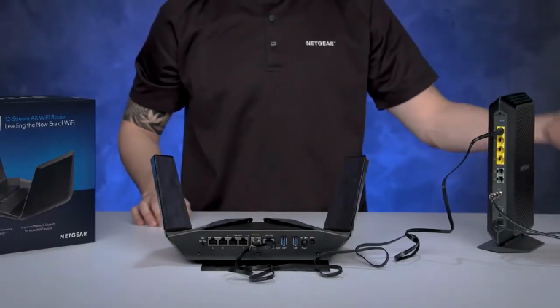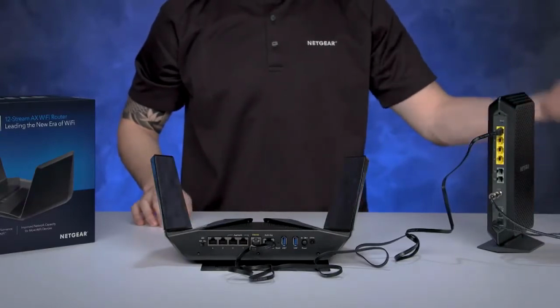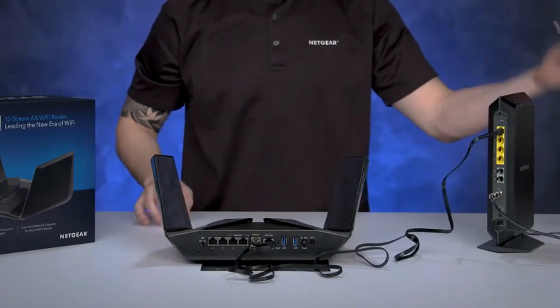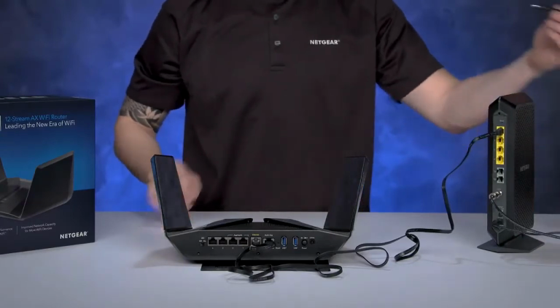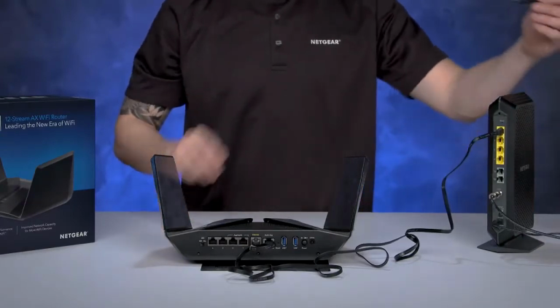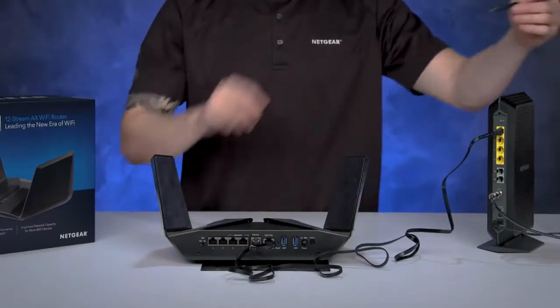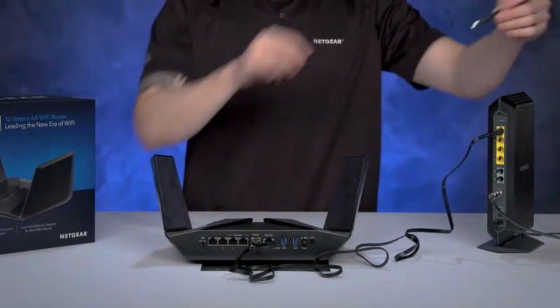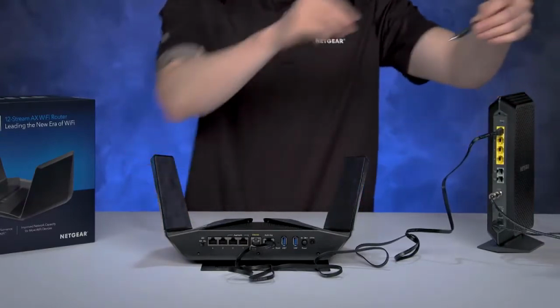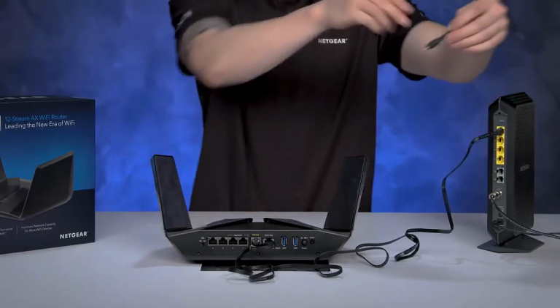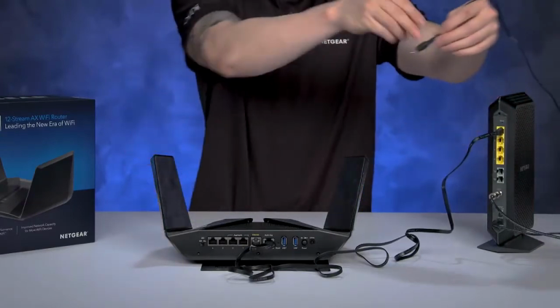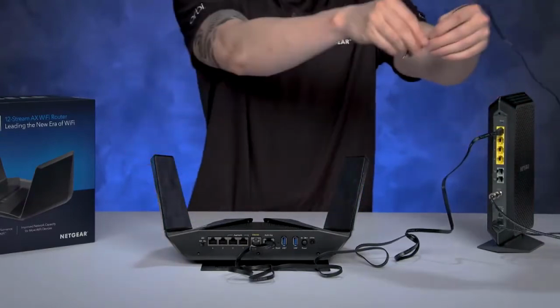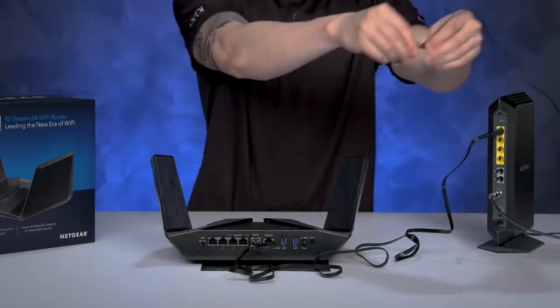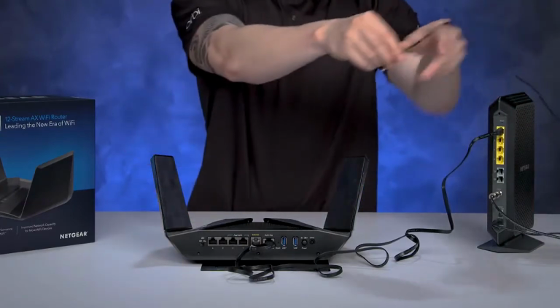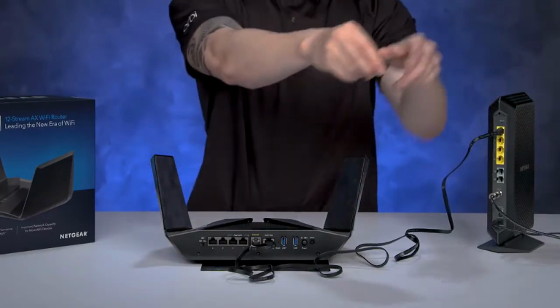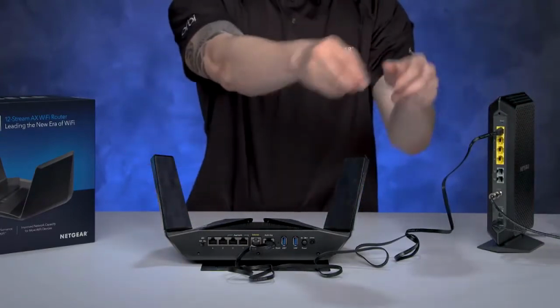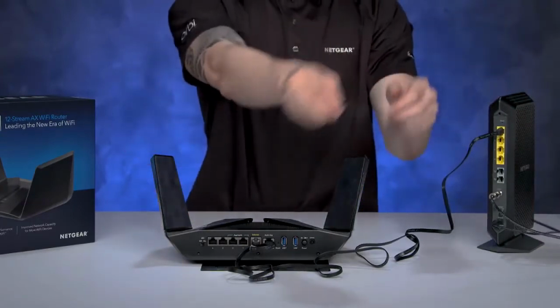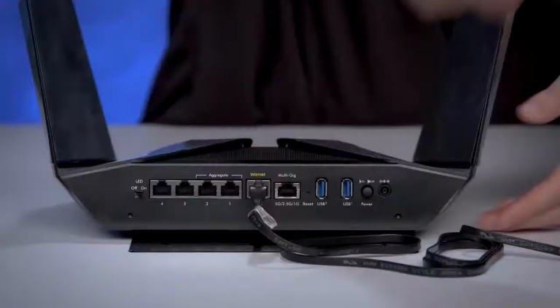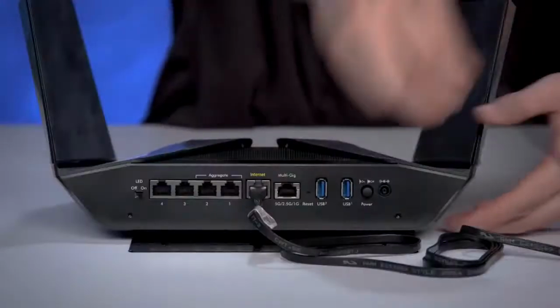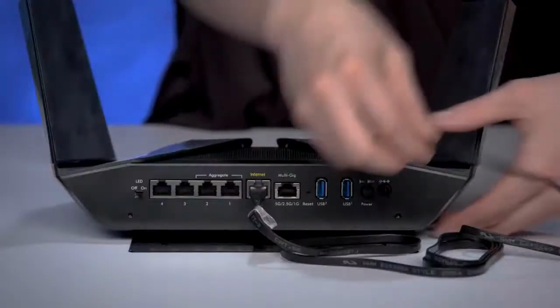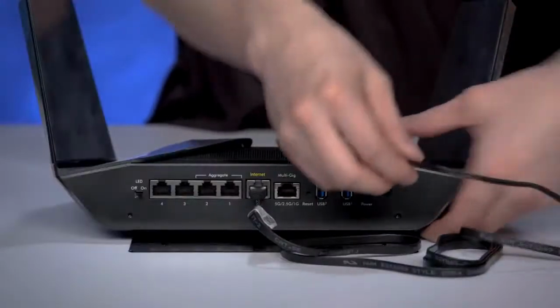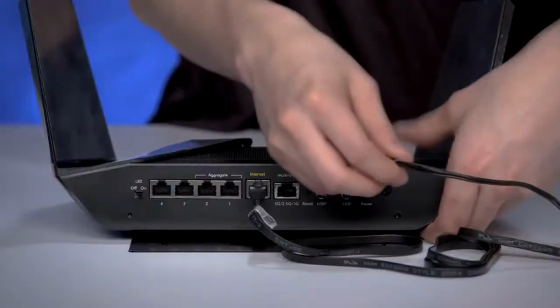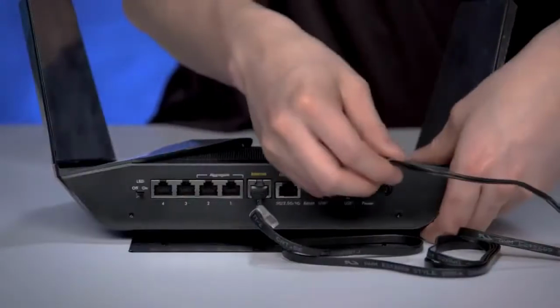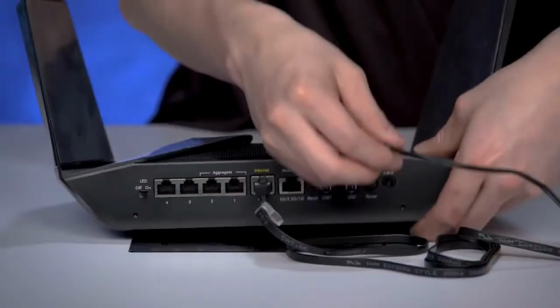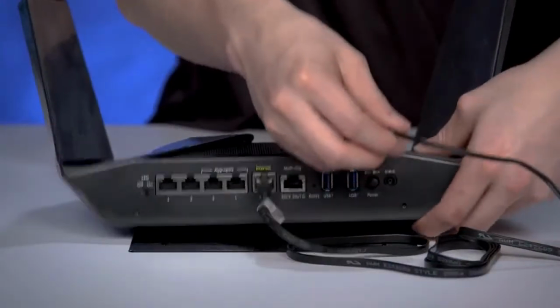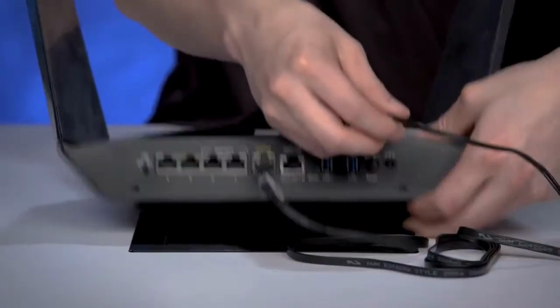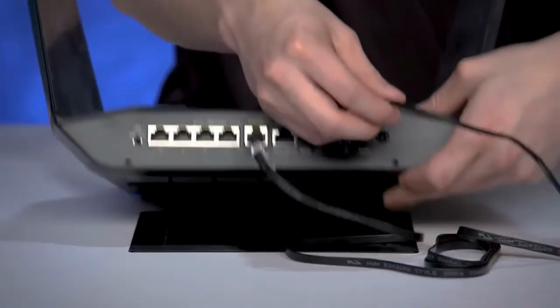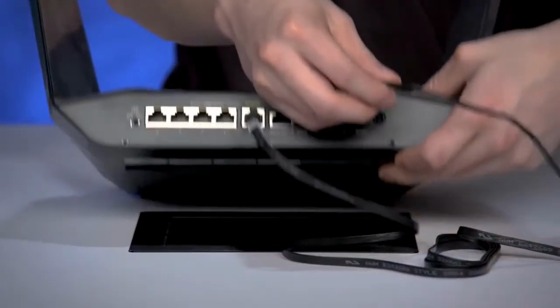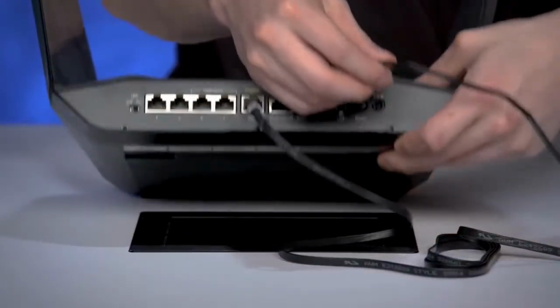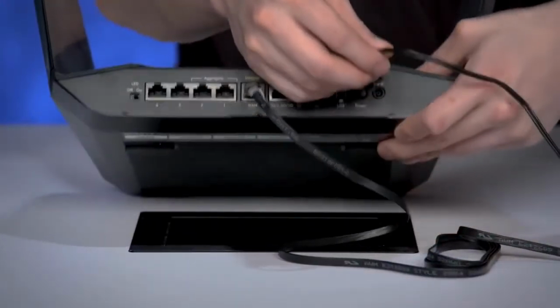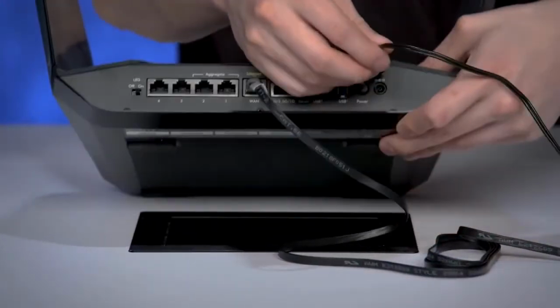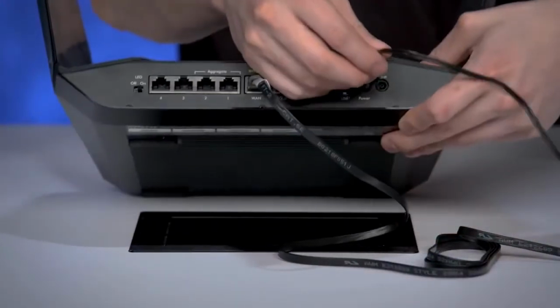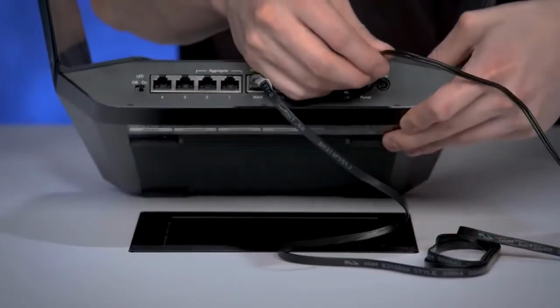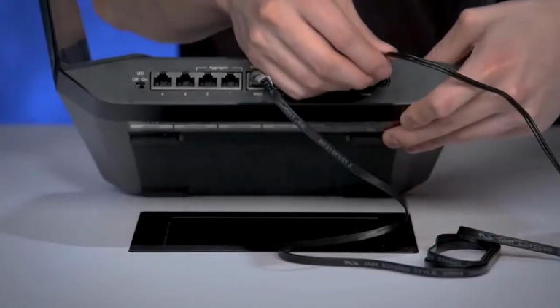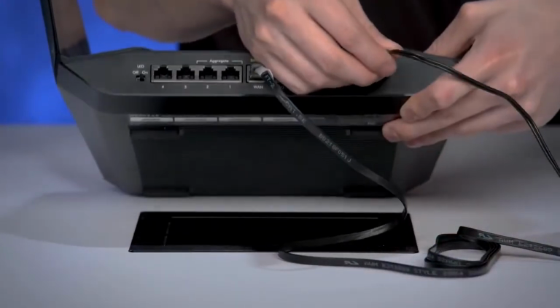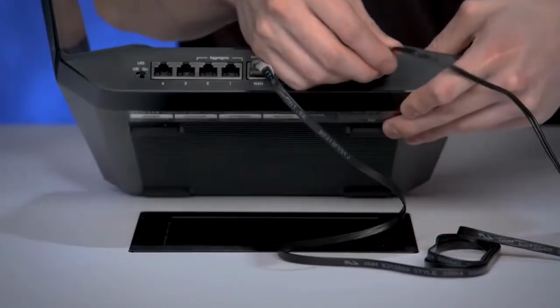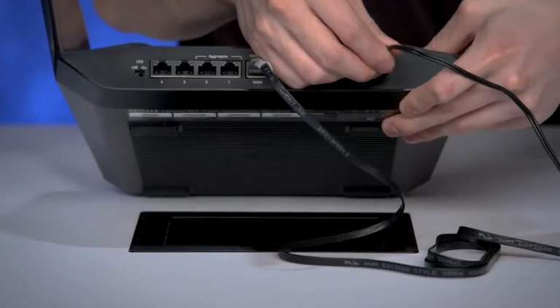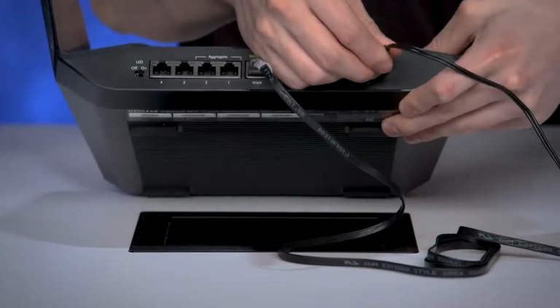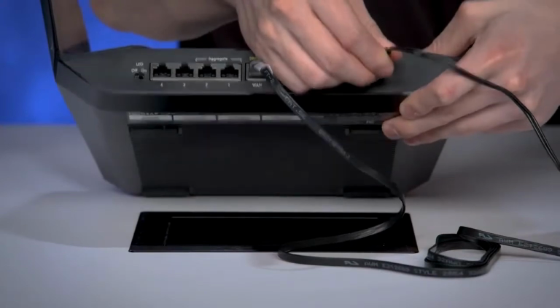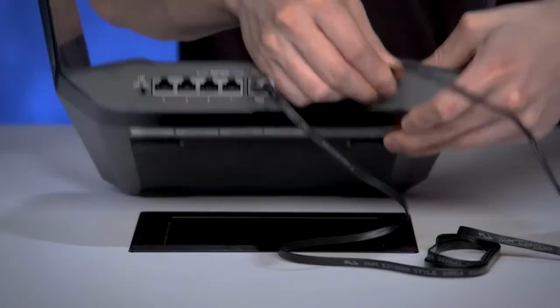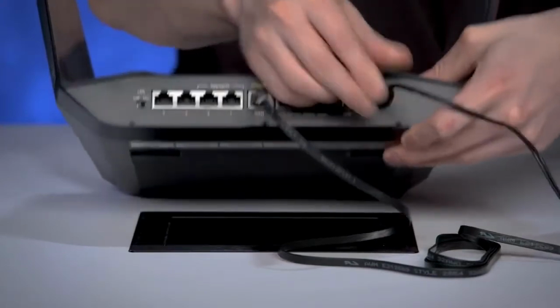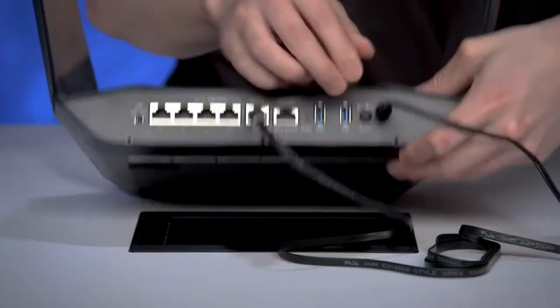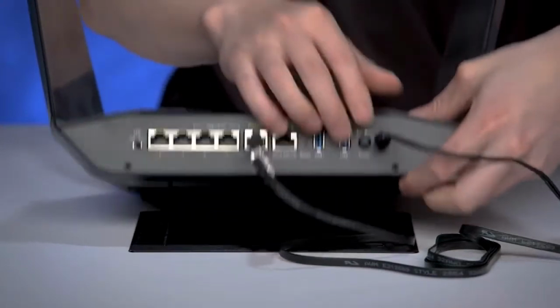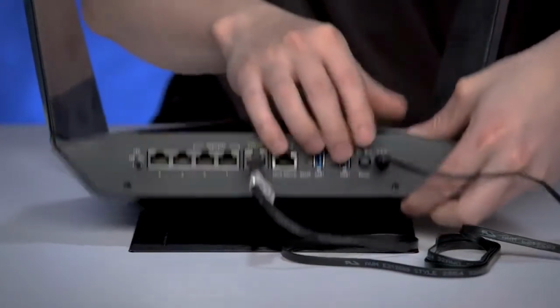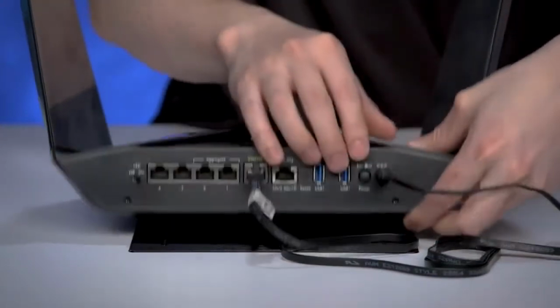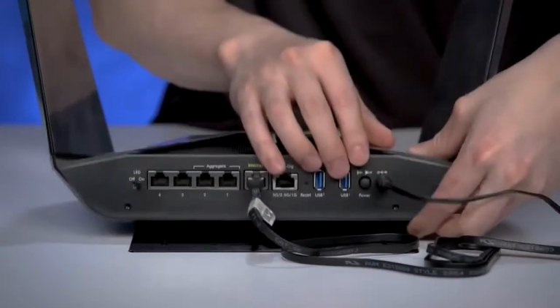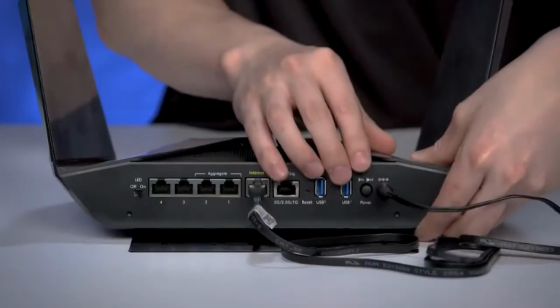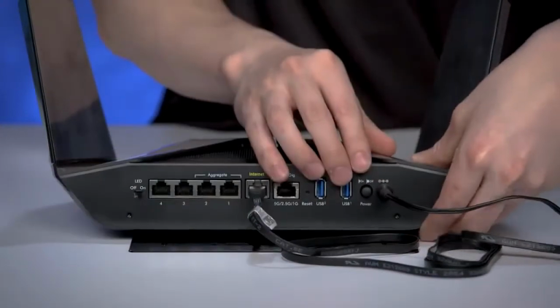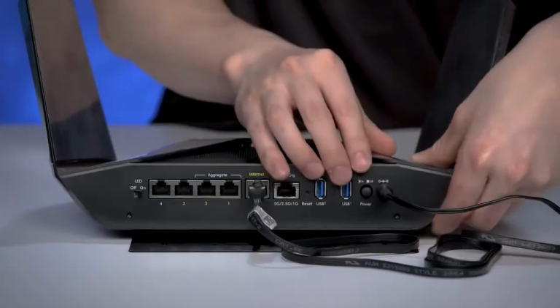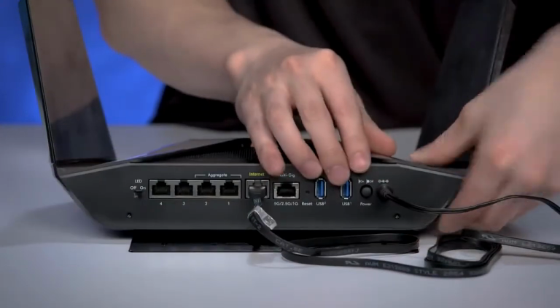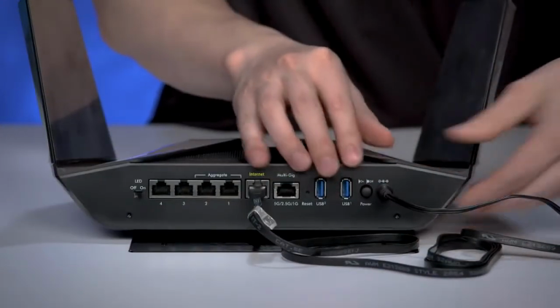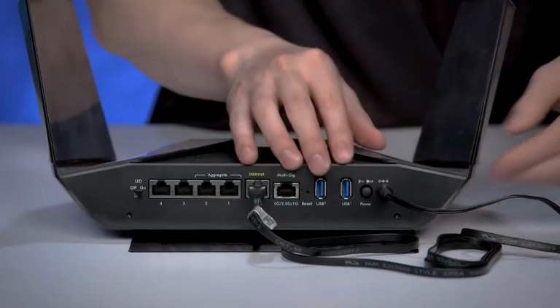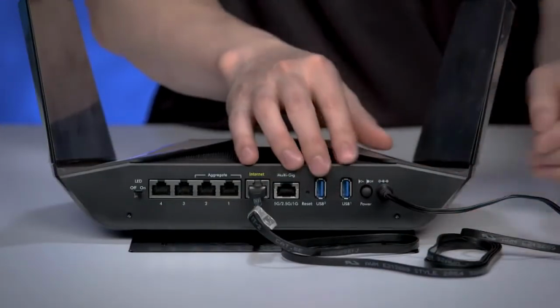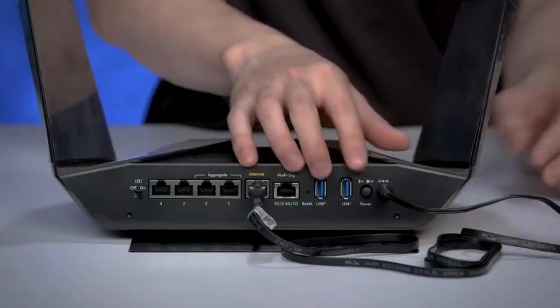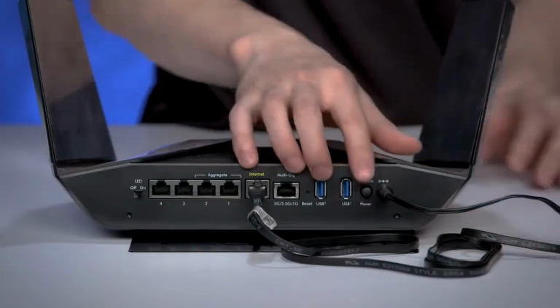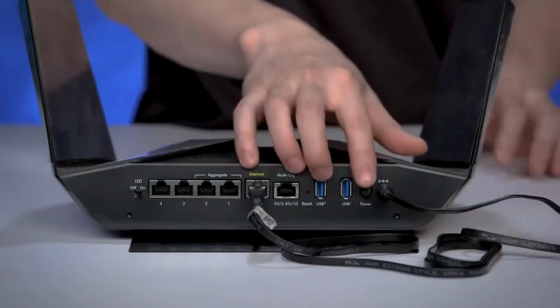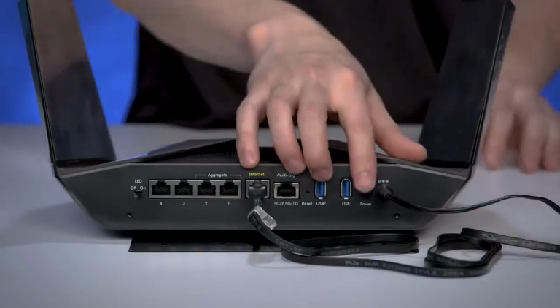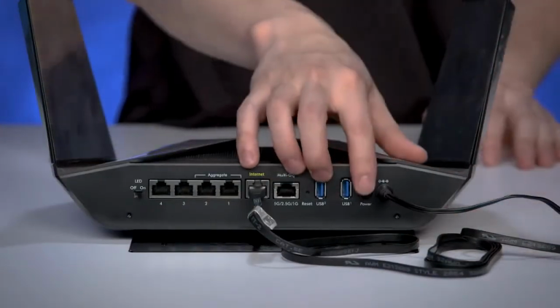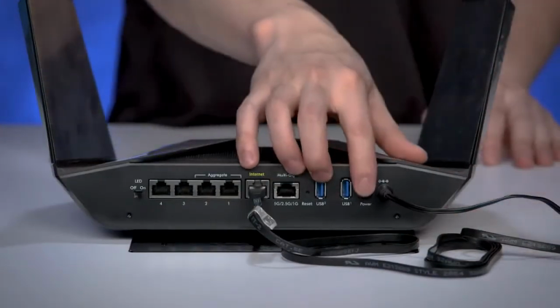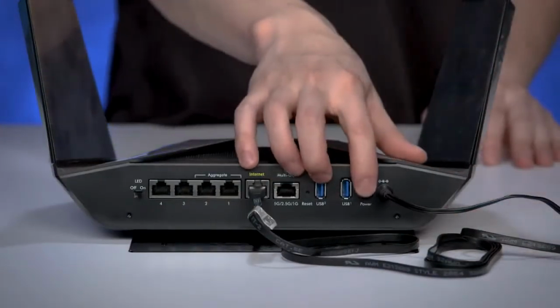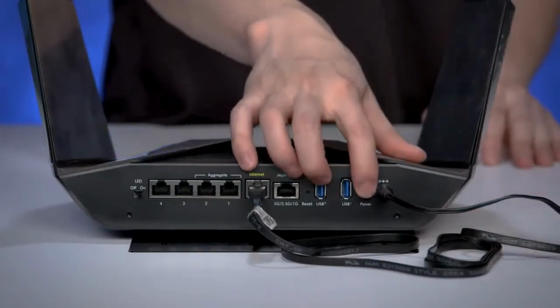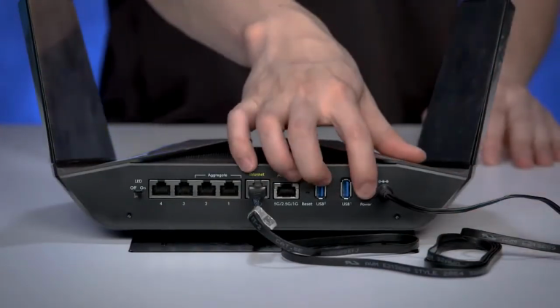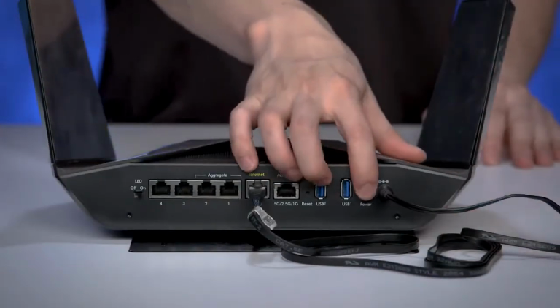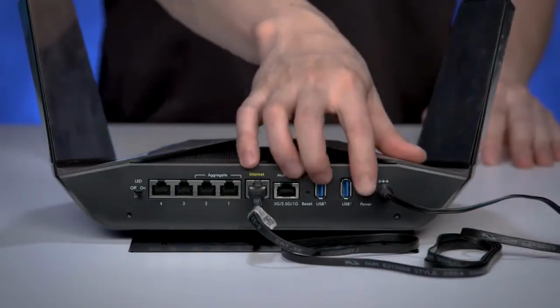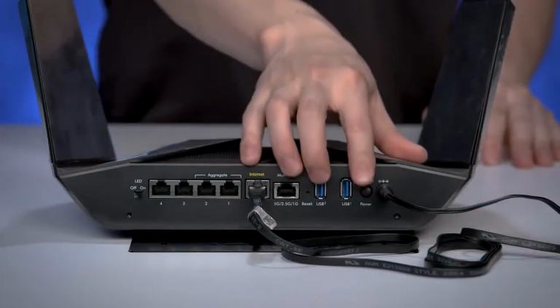When looking at the back of your AX12, the power adapter will plug into the power port on the back of the AX12. Plug in the power brick into a wall outlet to power up your router.